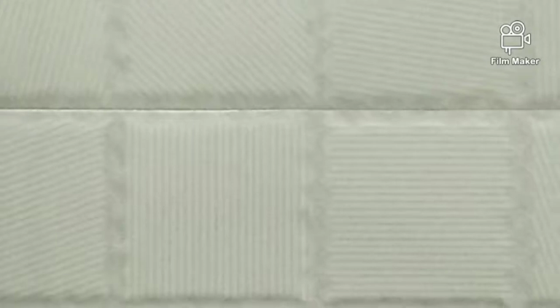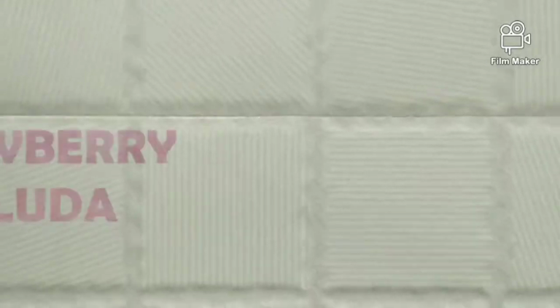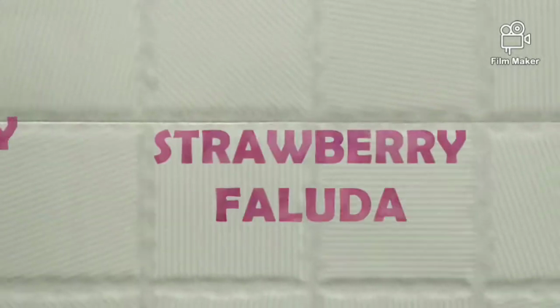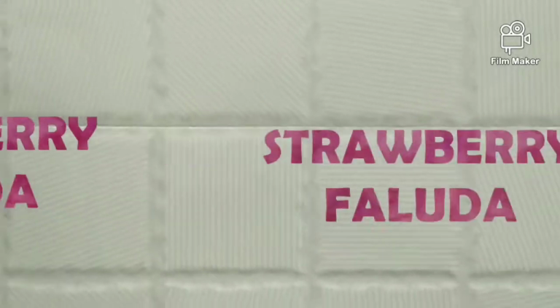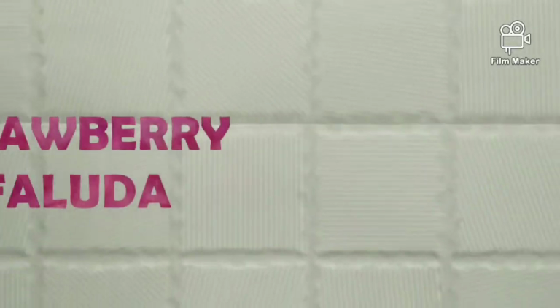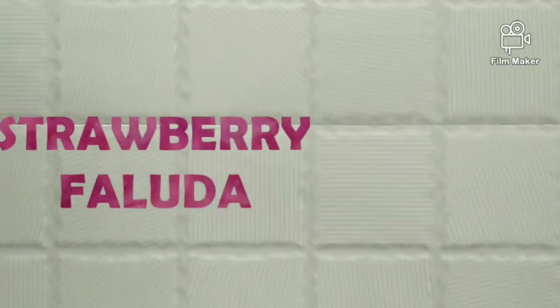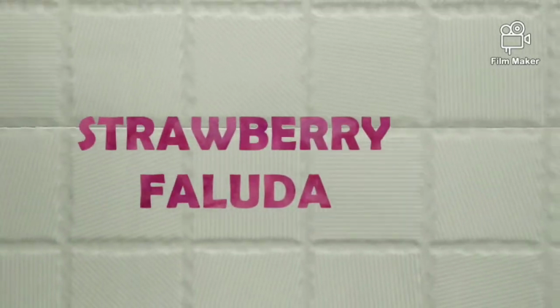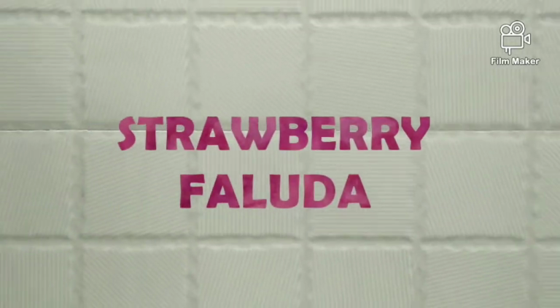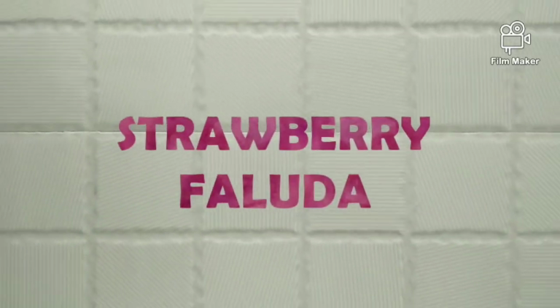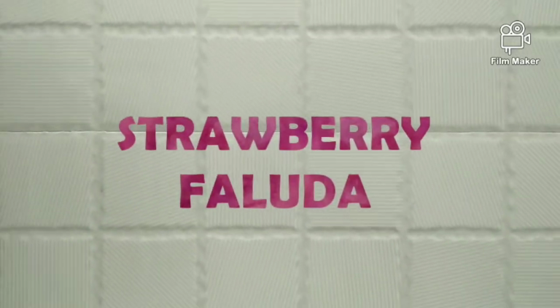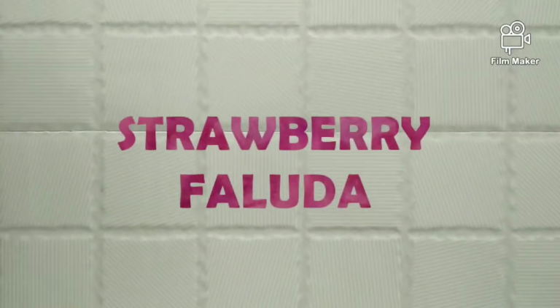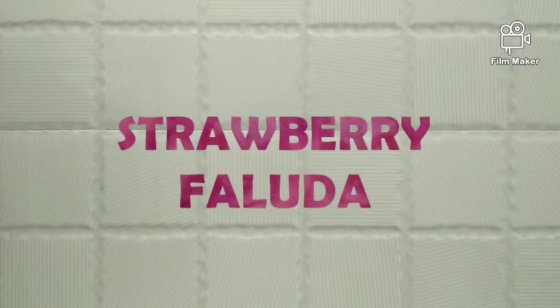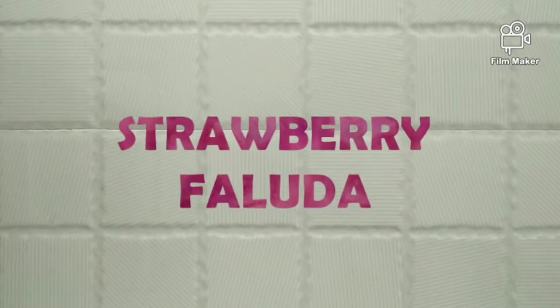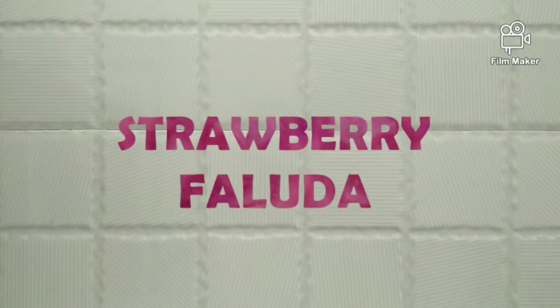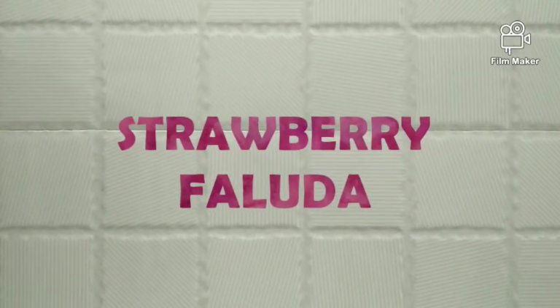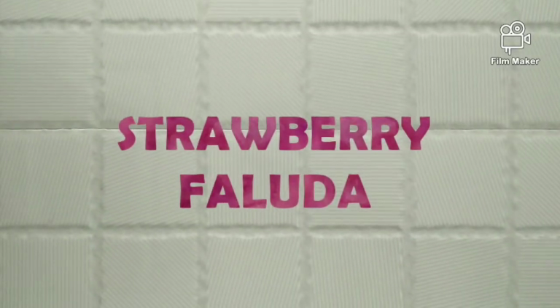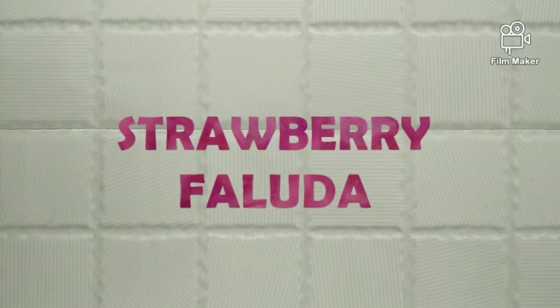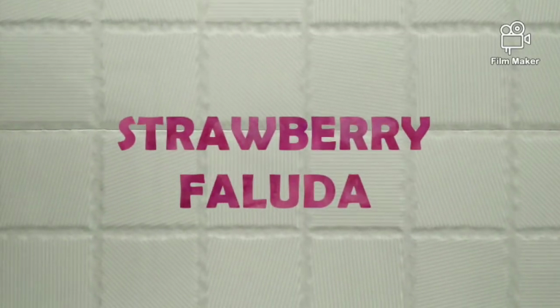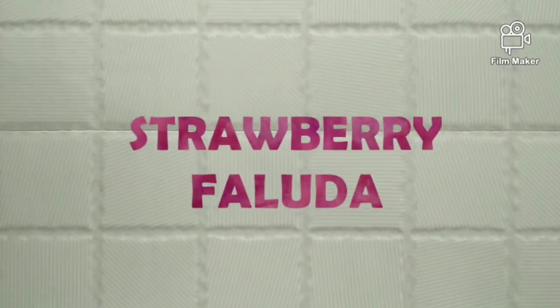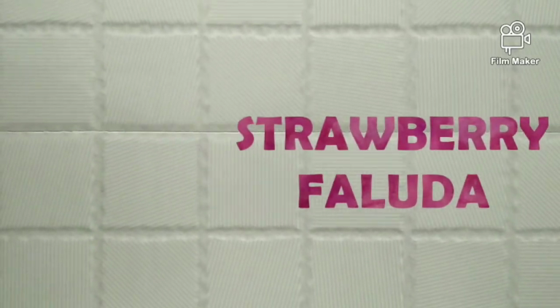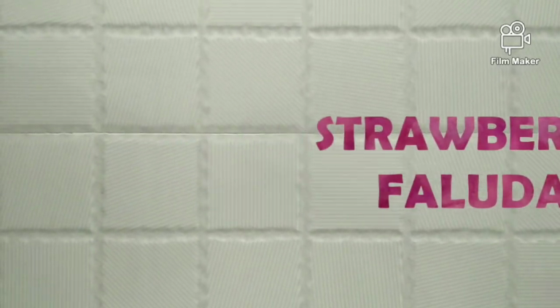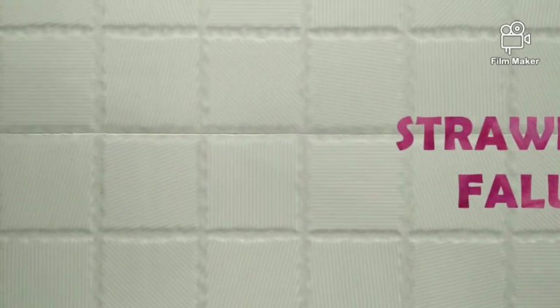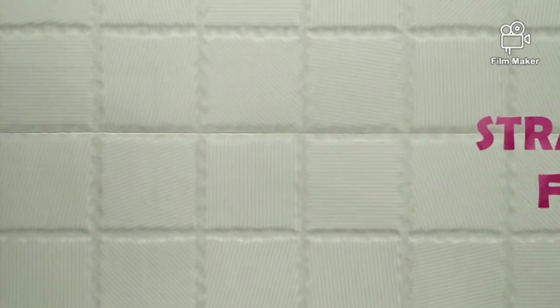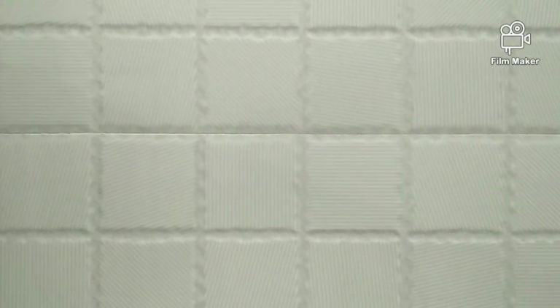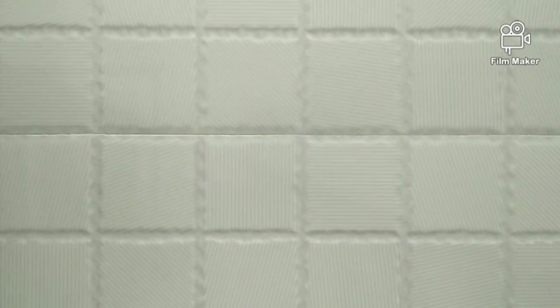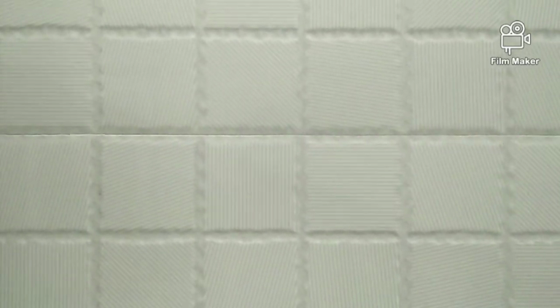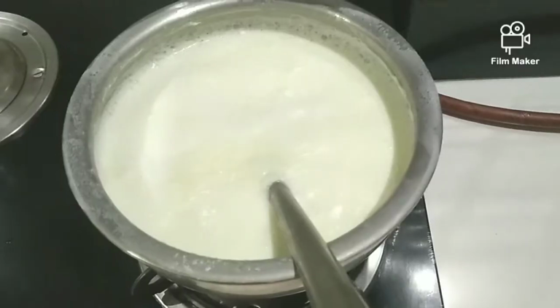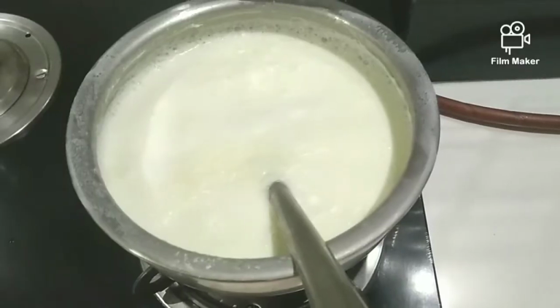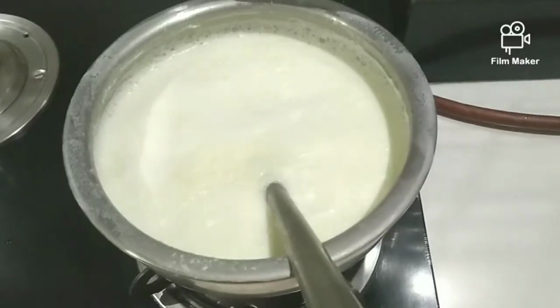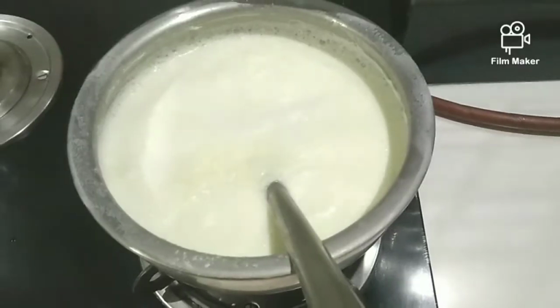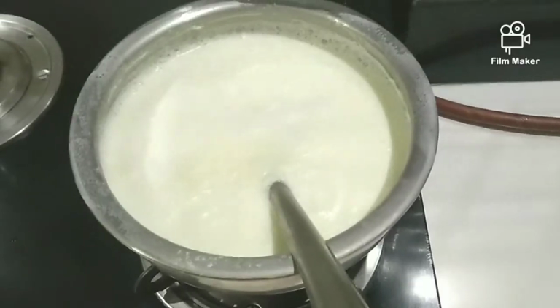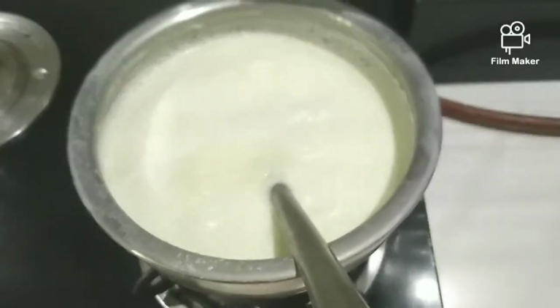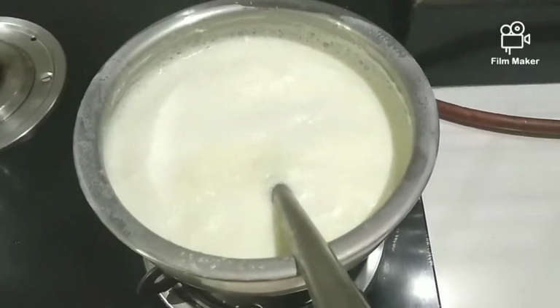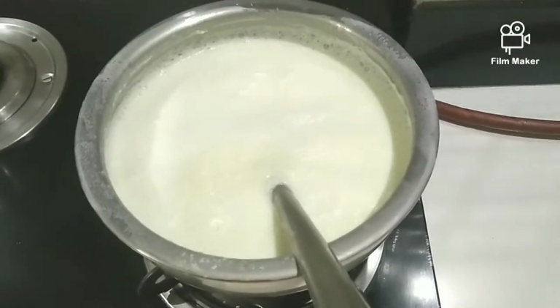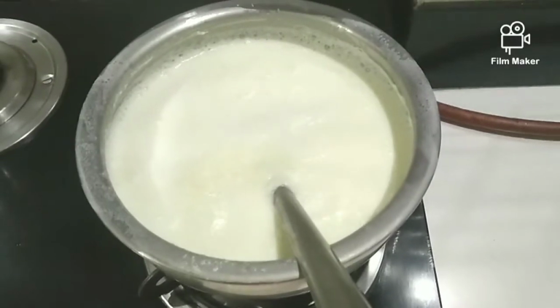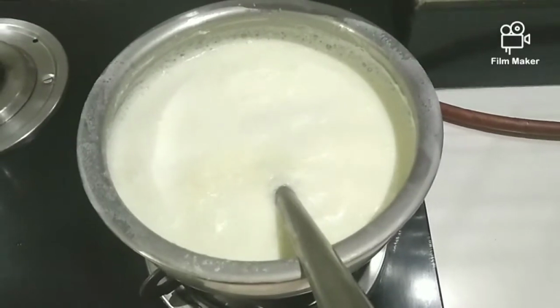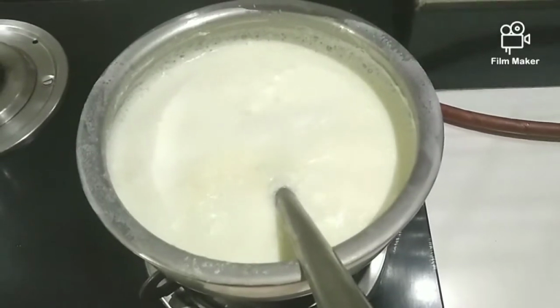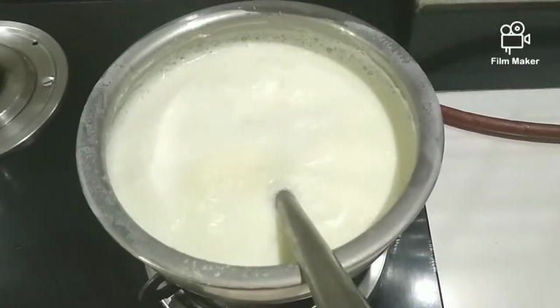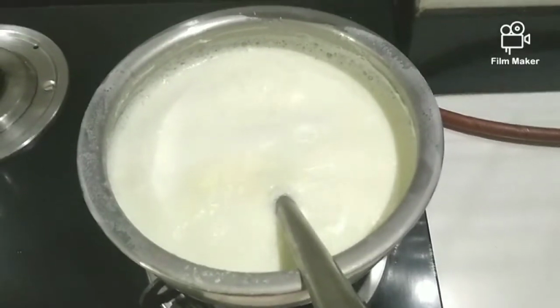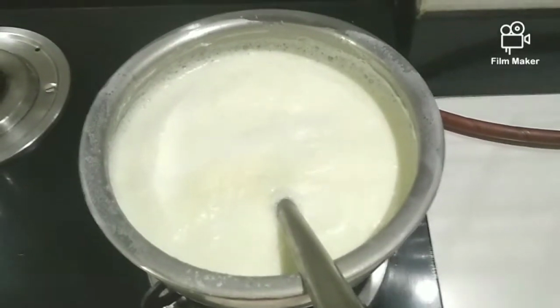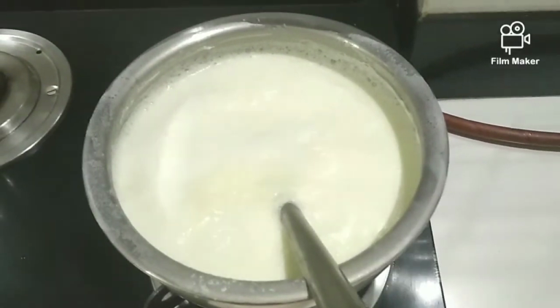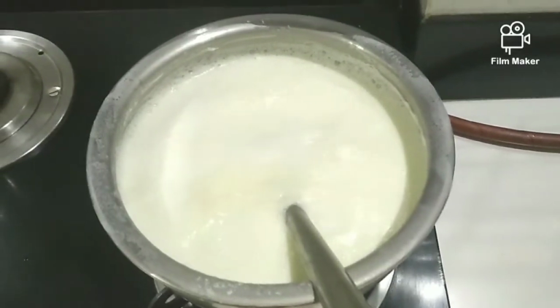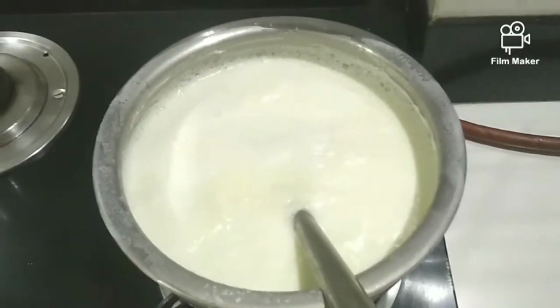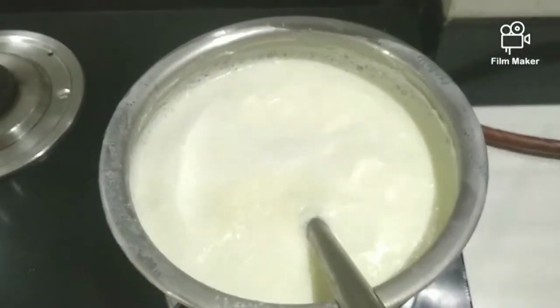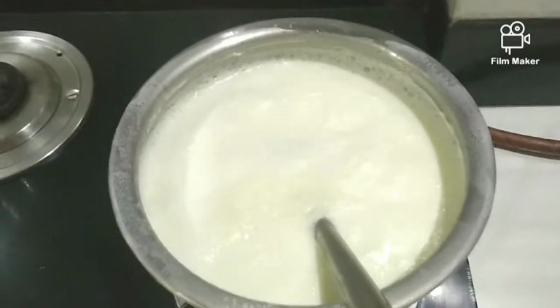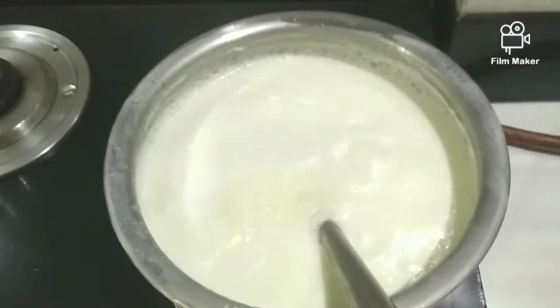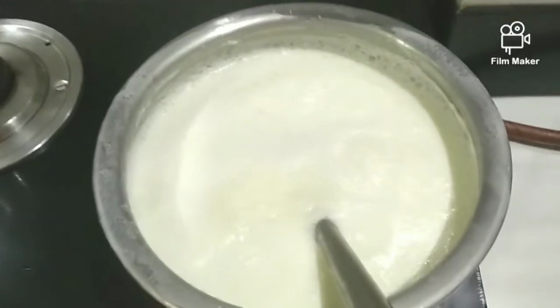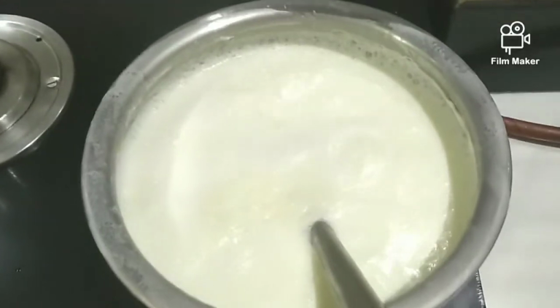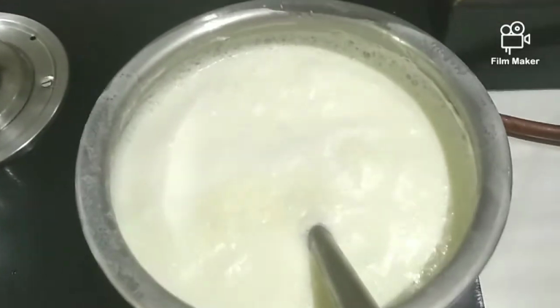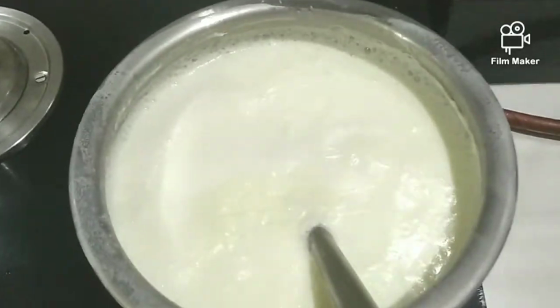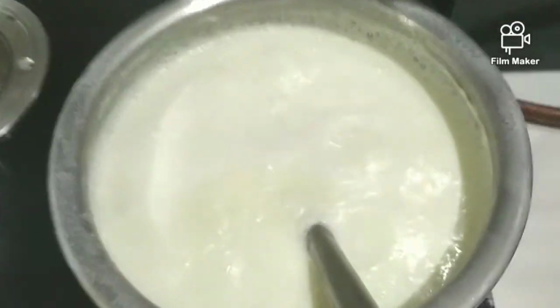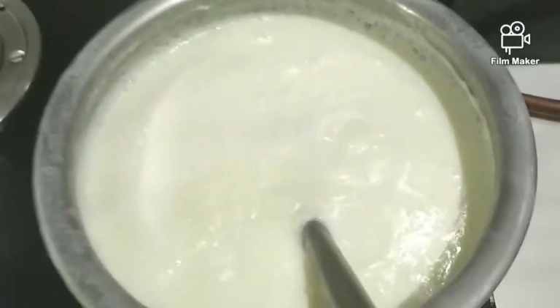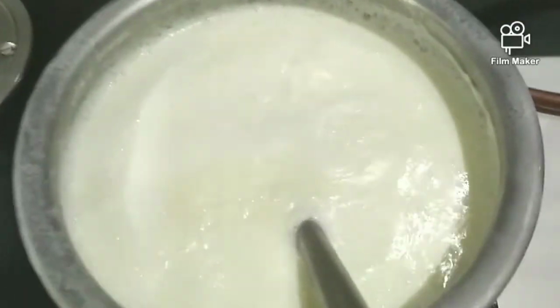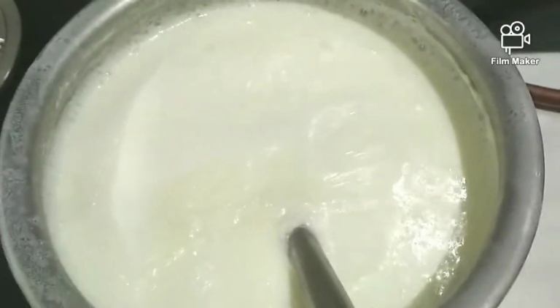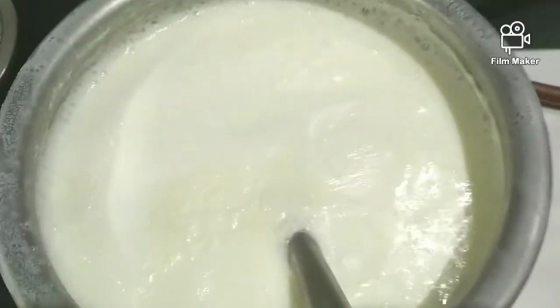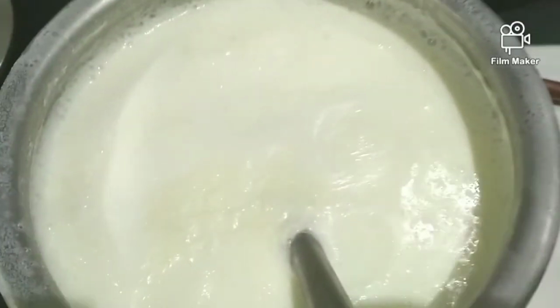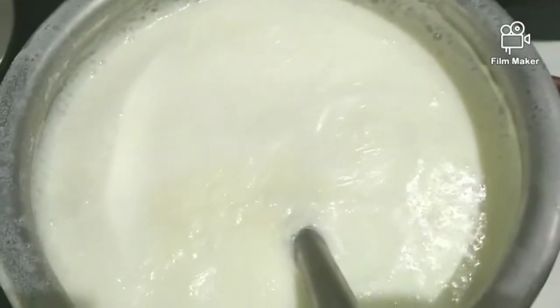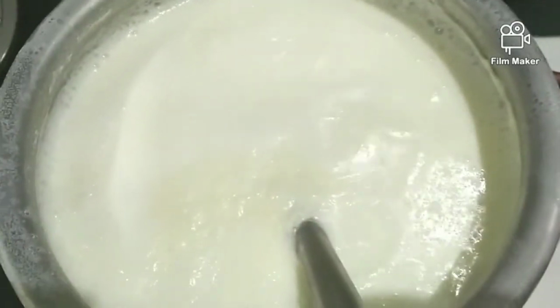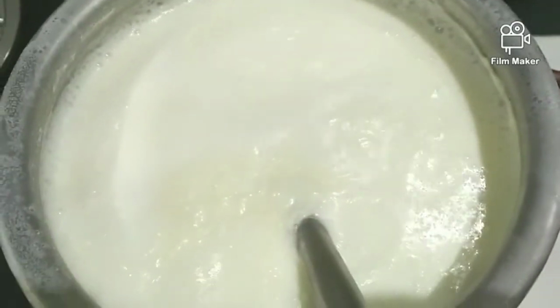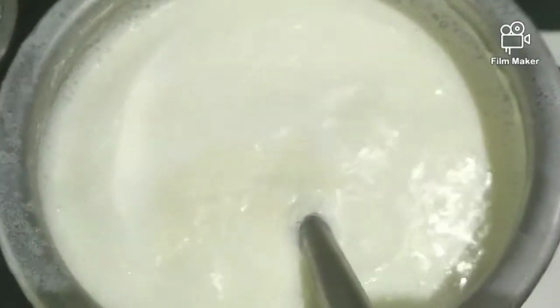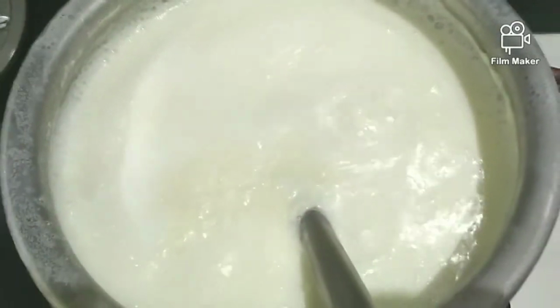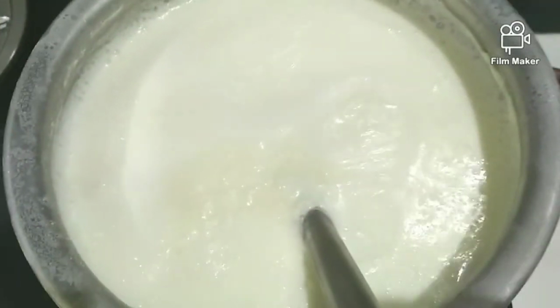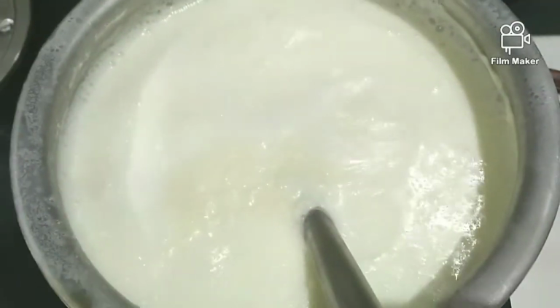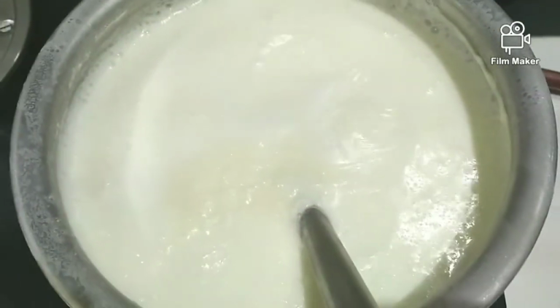Hello guys, today I am making strawberry faluda. It is very very simple to make.